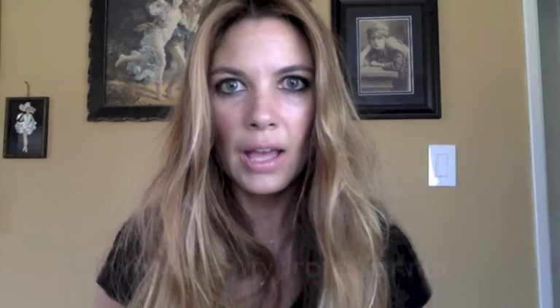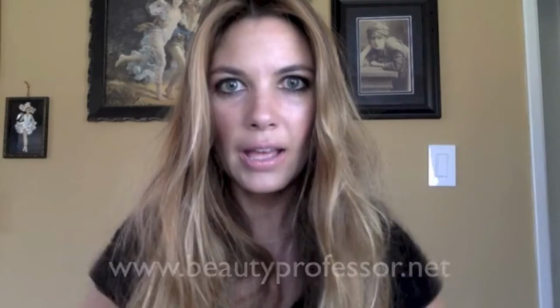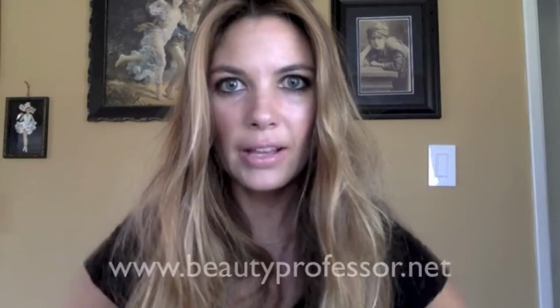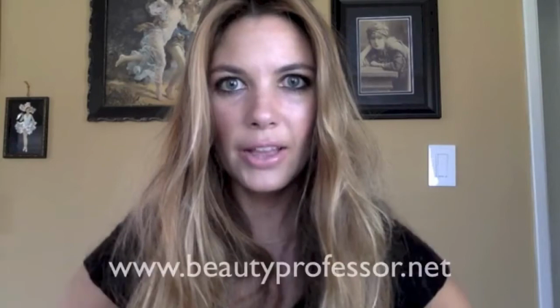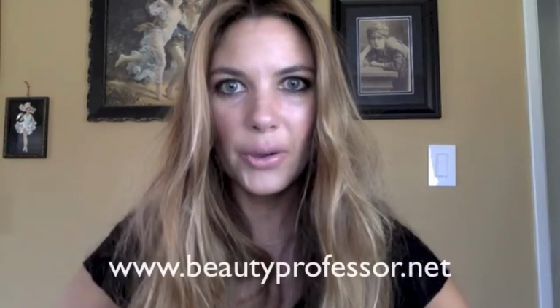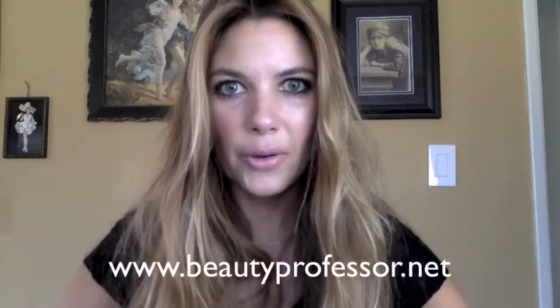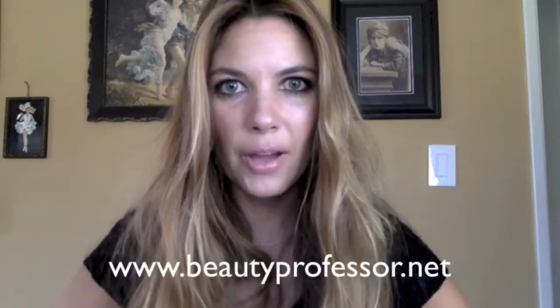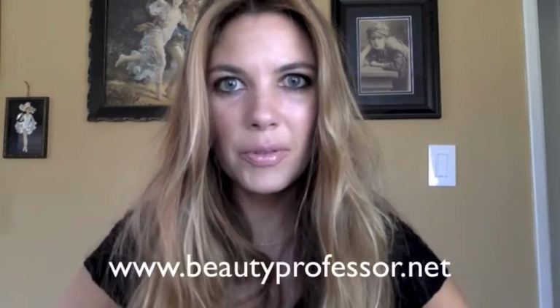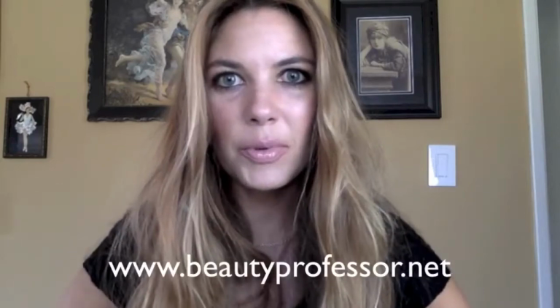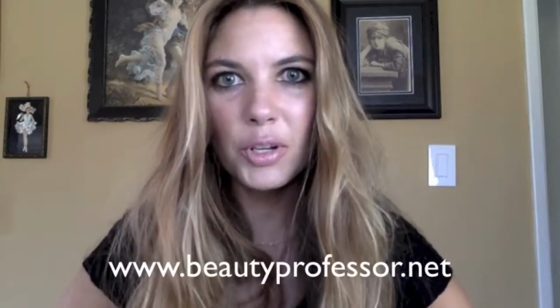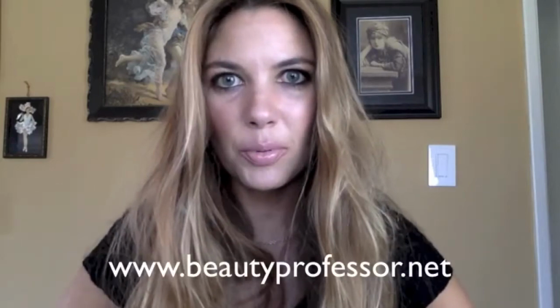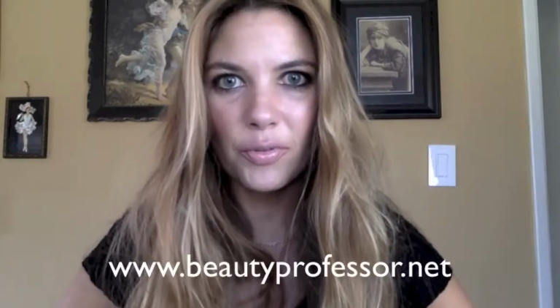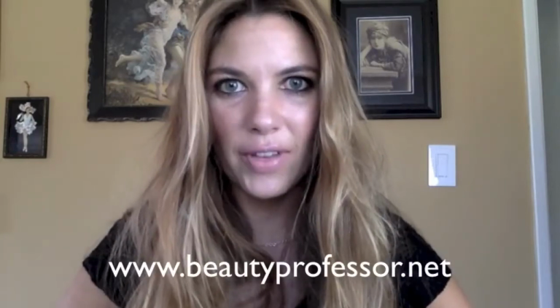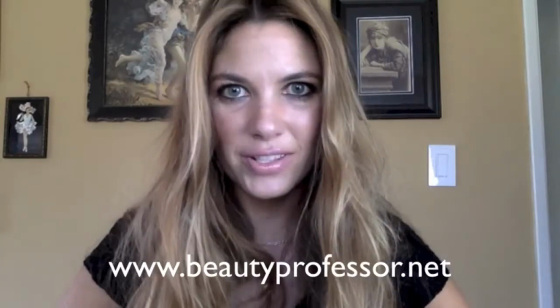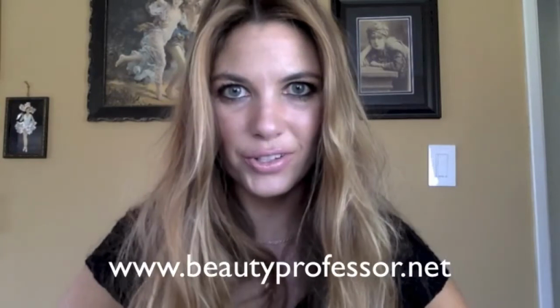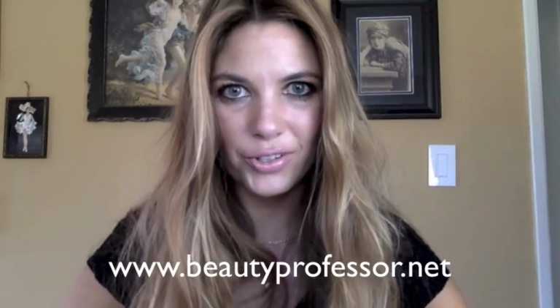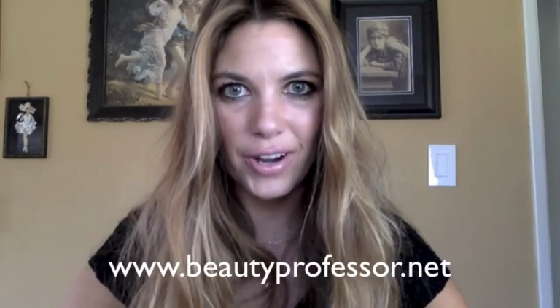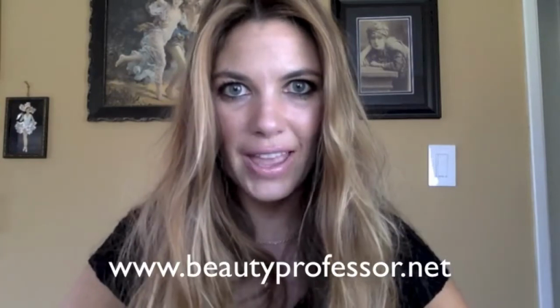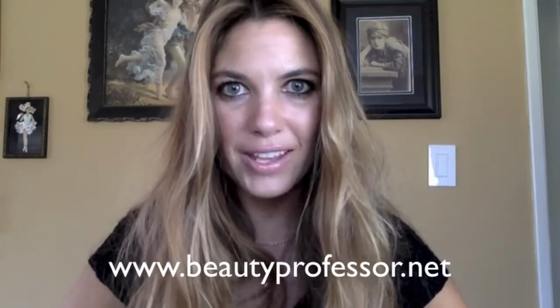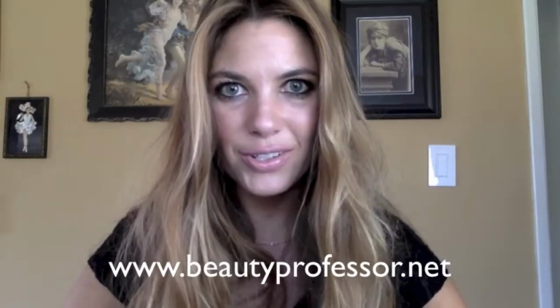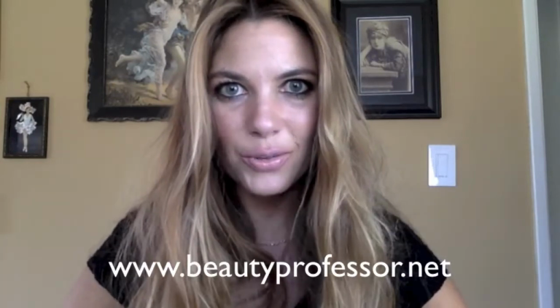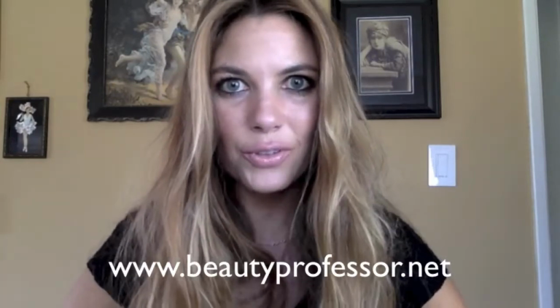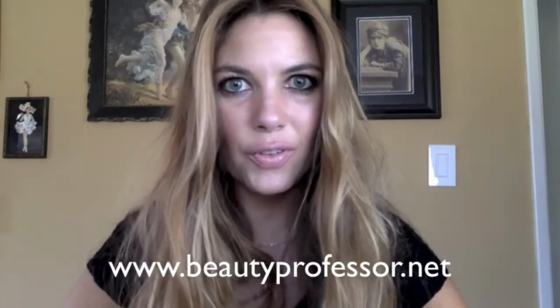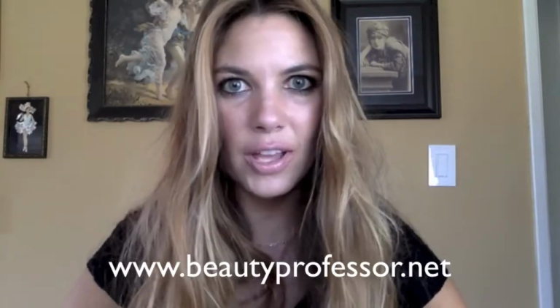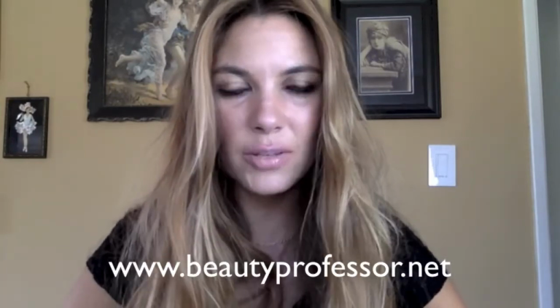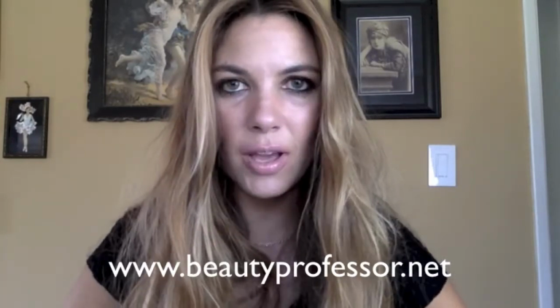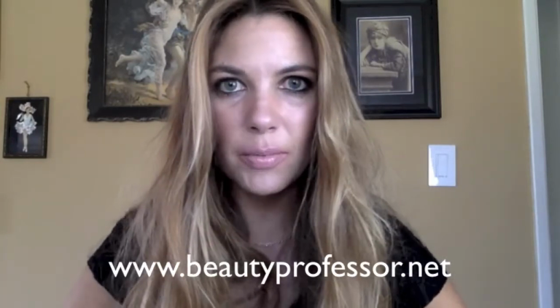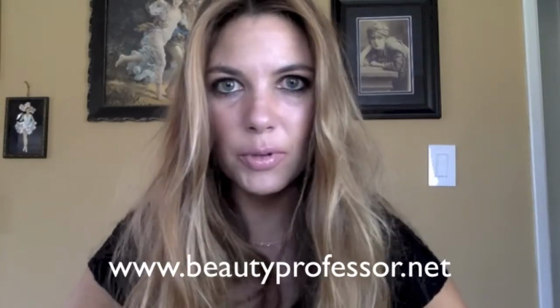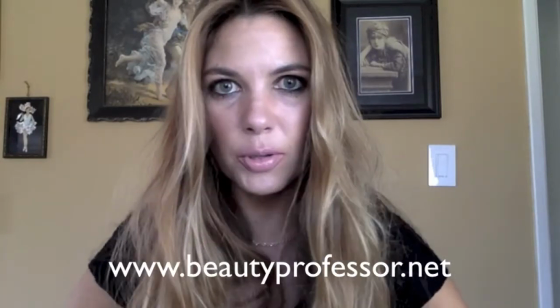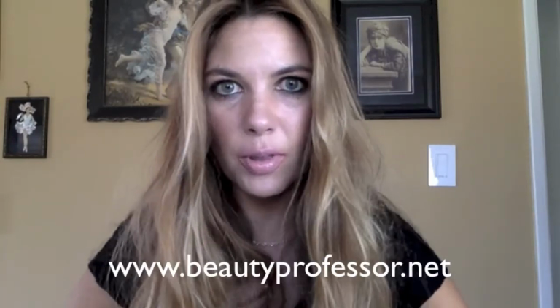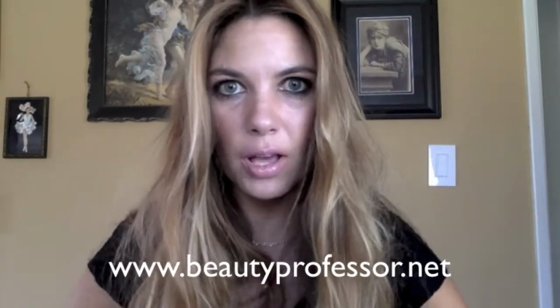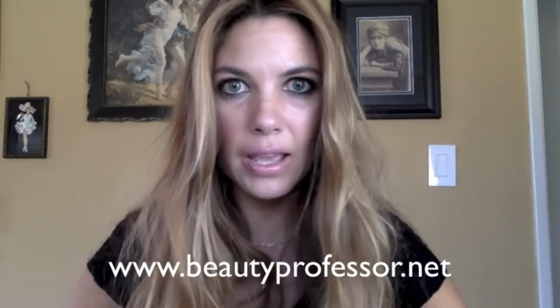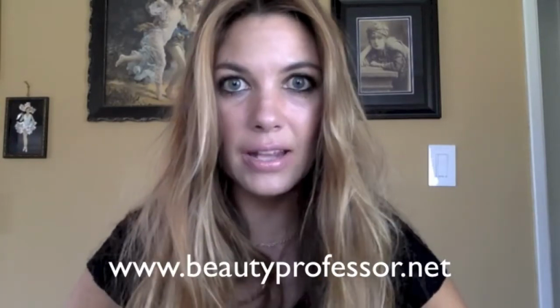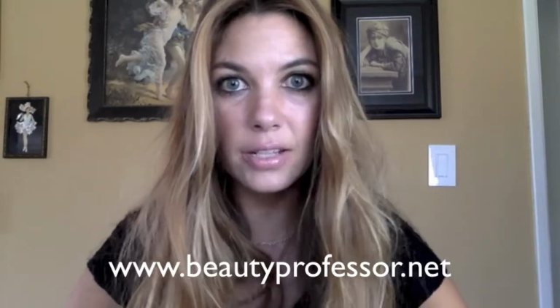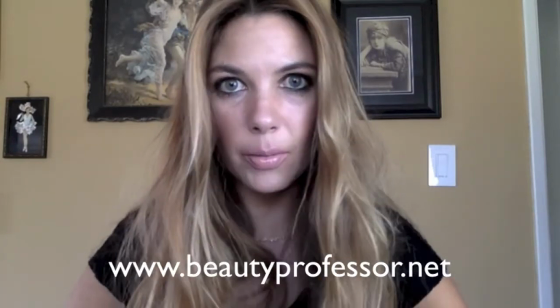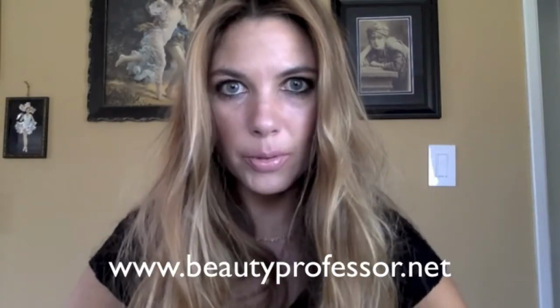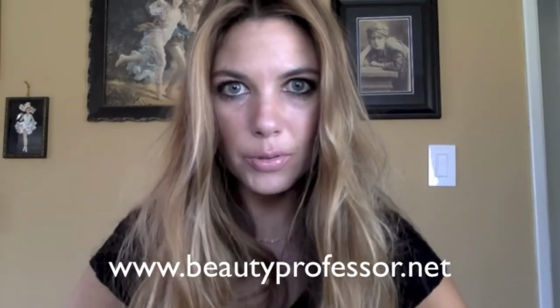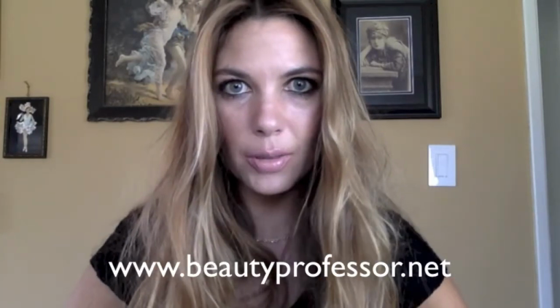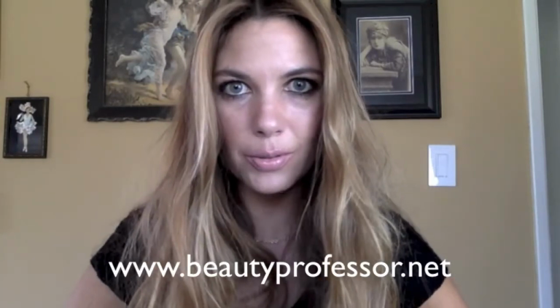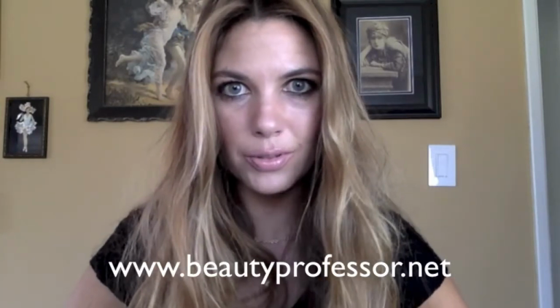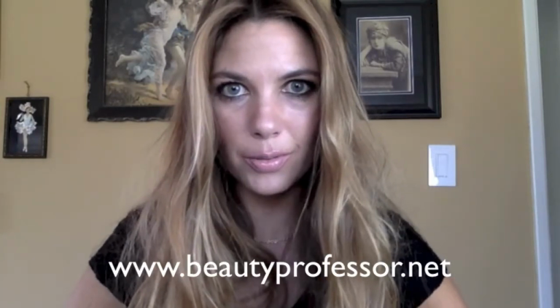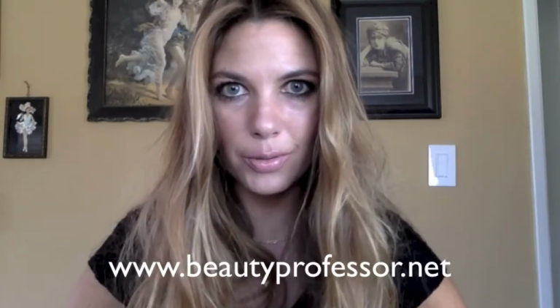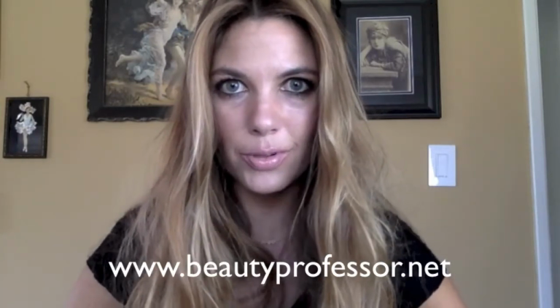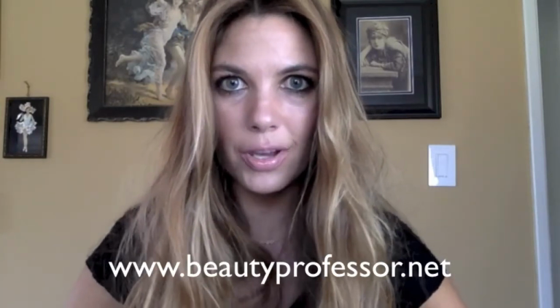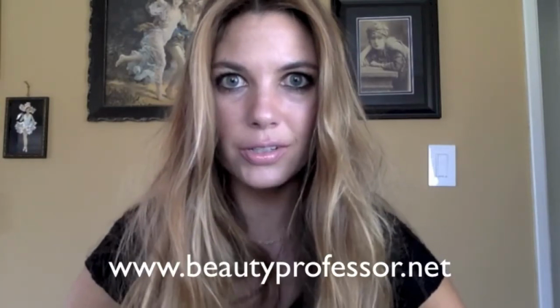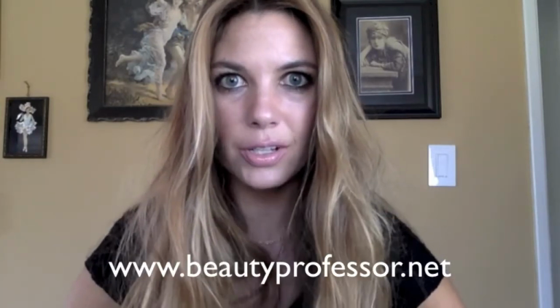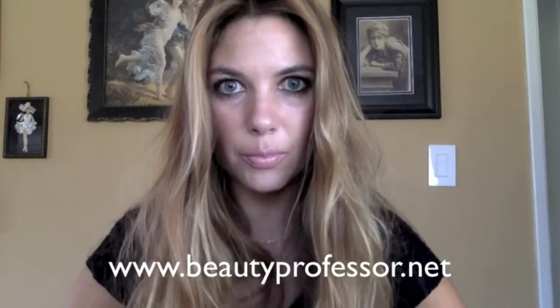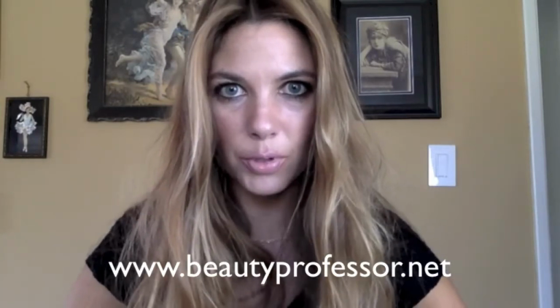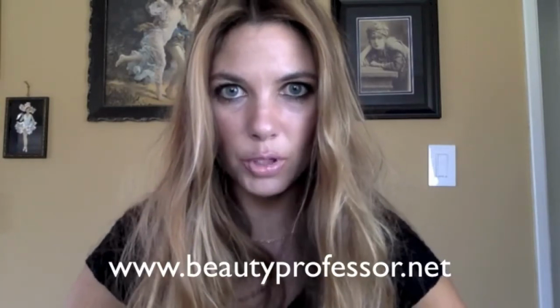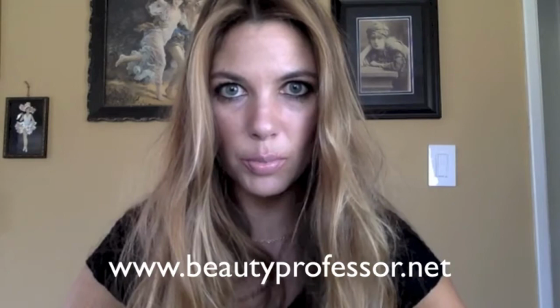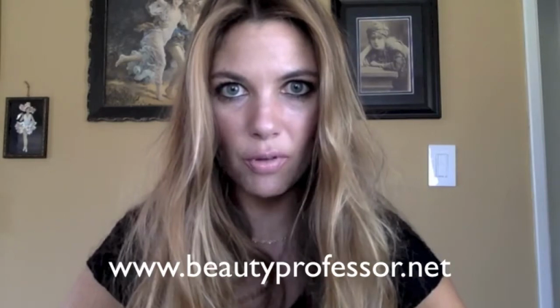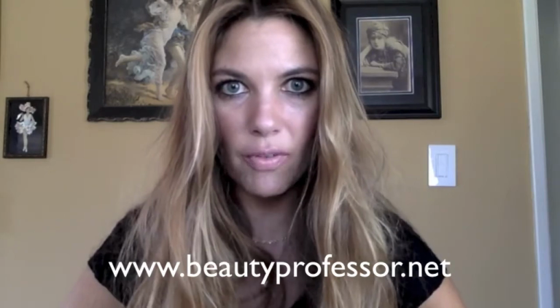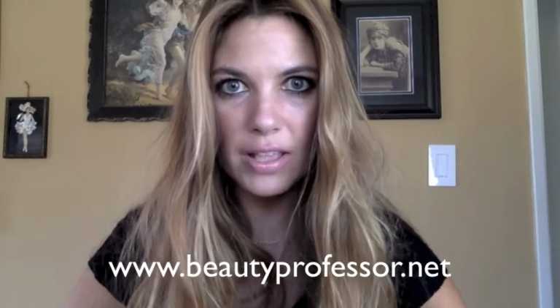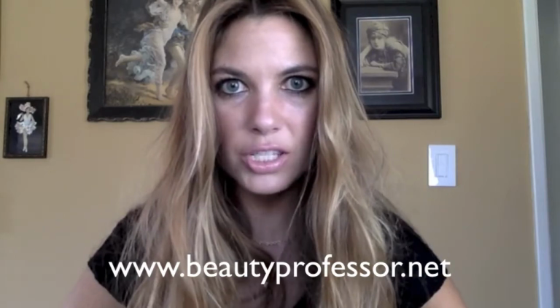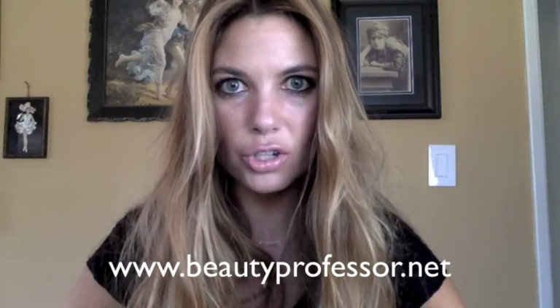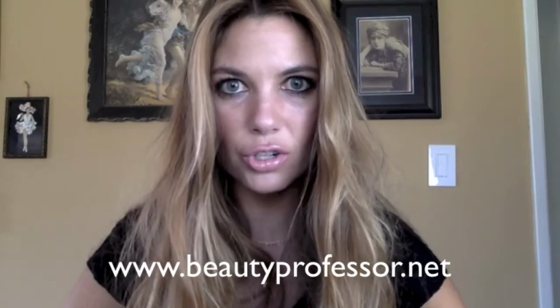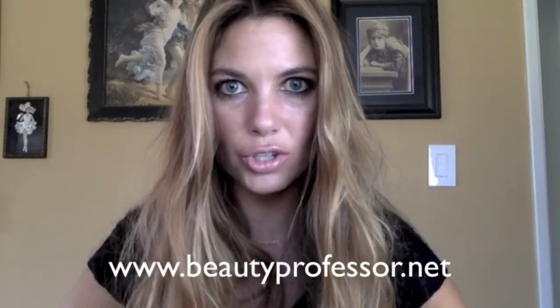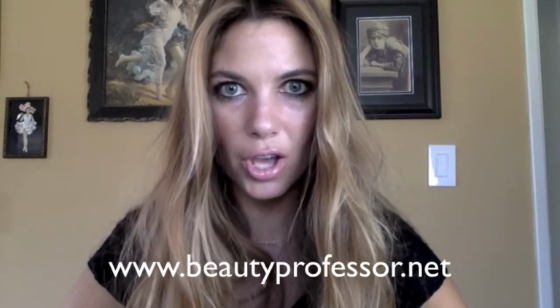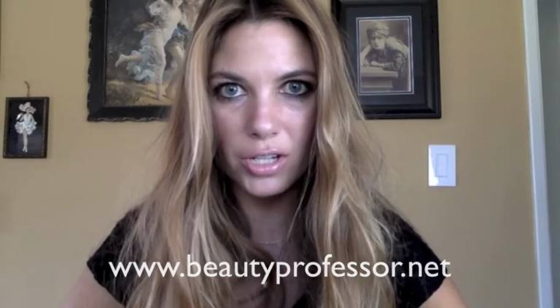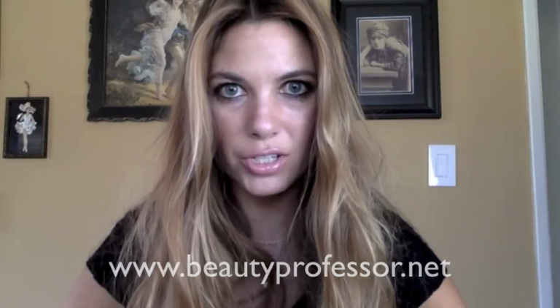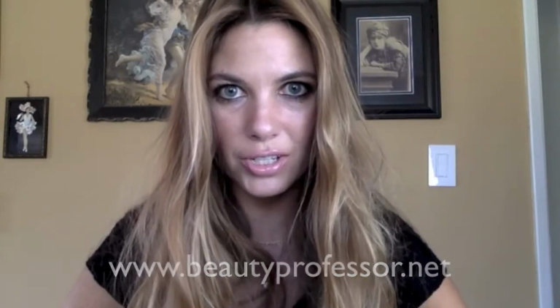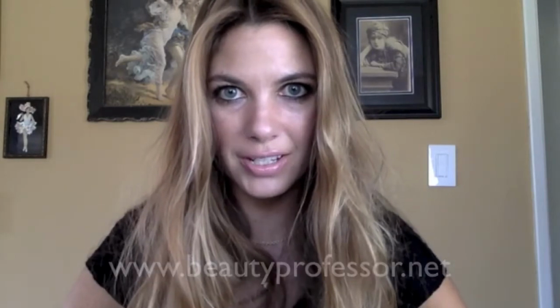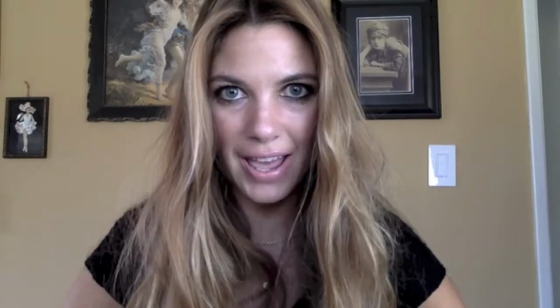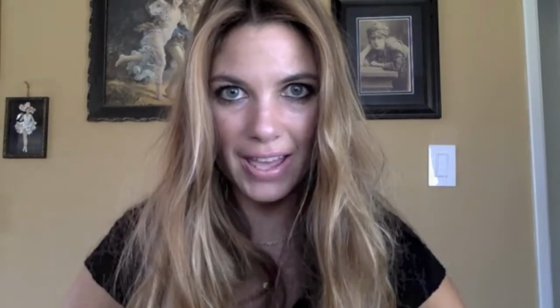Hello, I'm The Beauty Professor, and you can find my beauty blog at www.beautyprofessor.net.